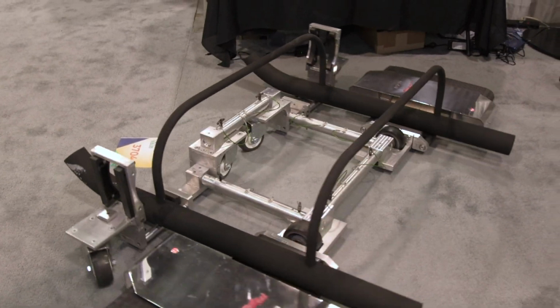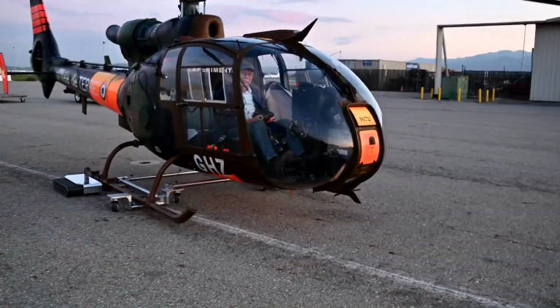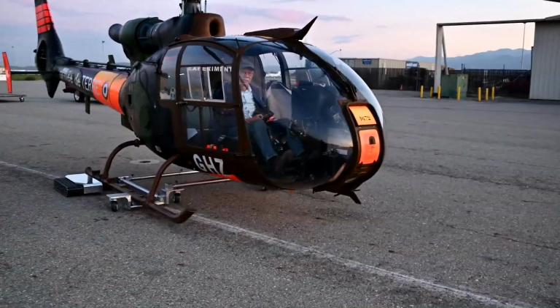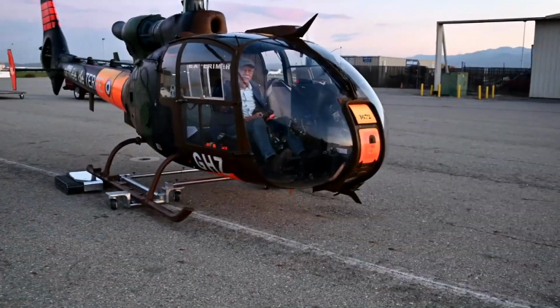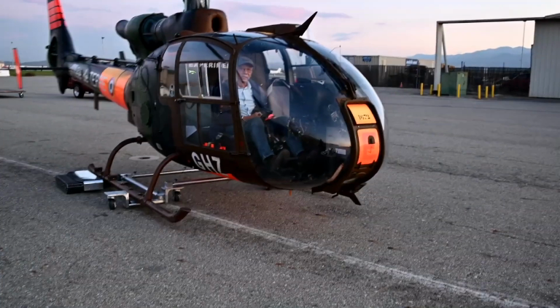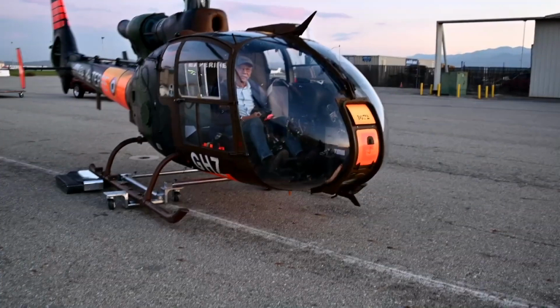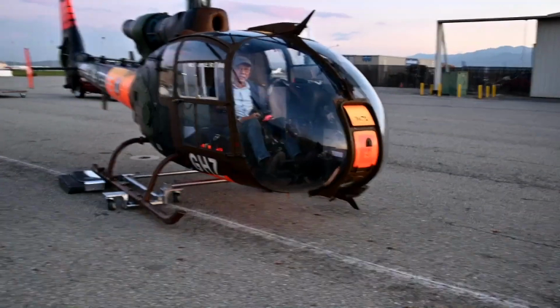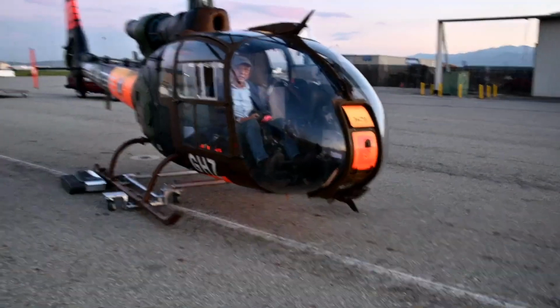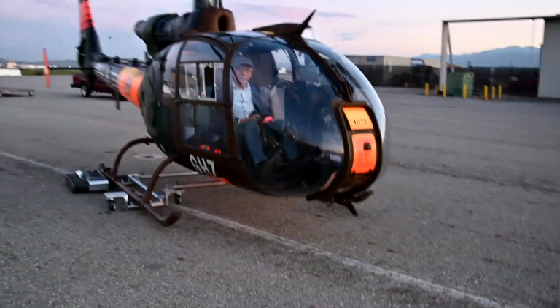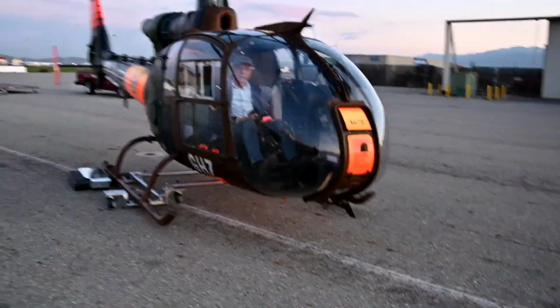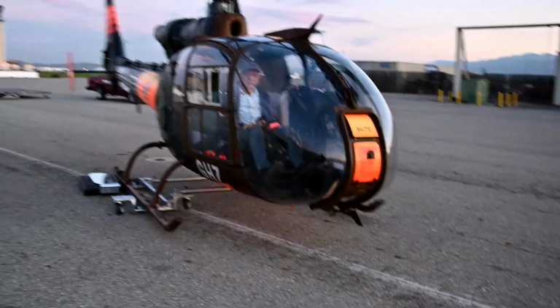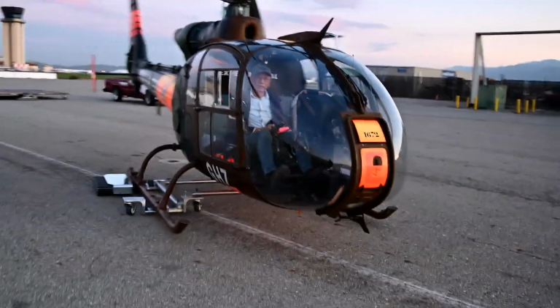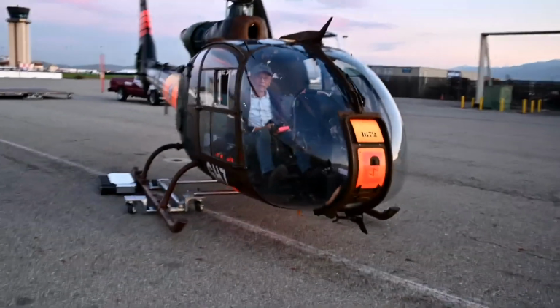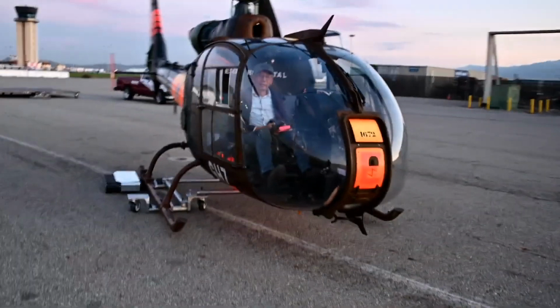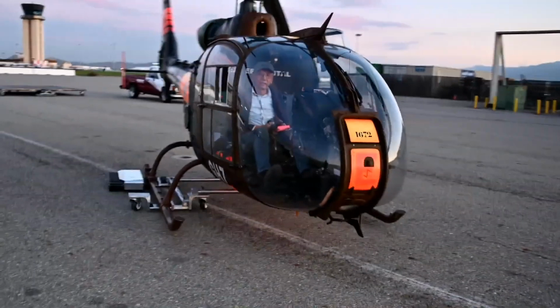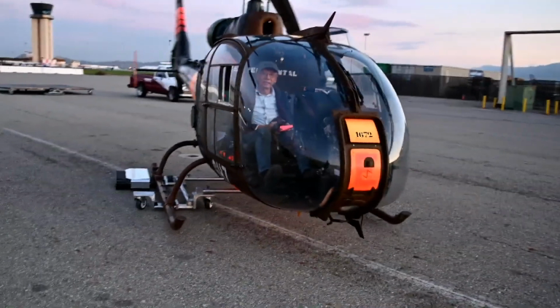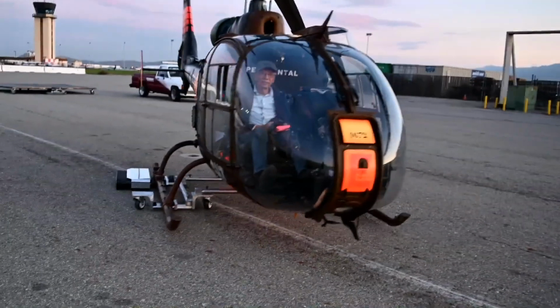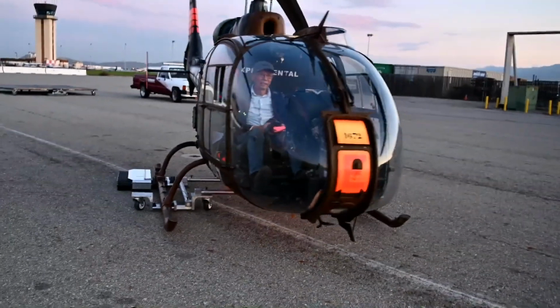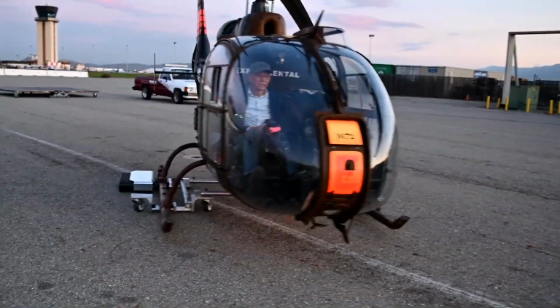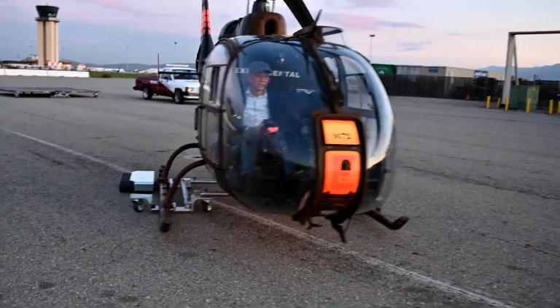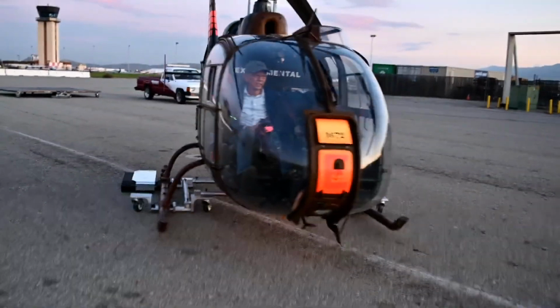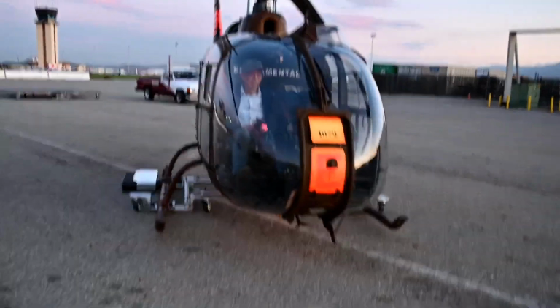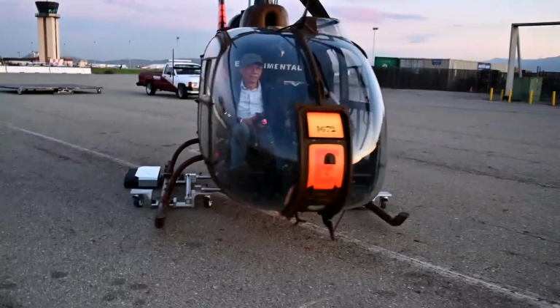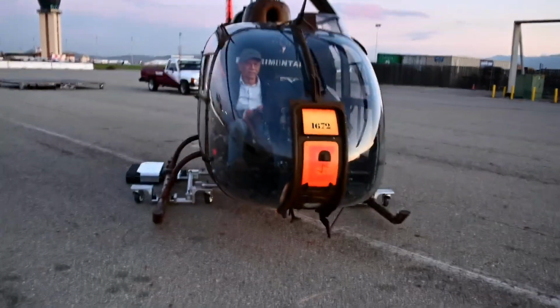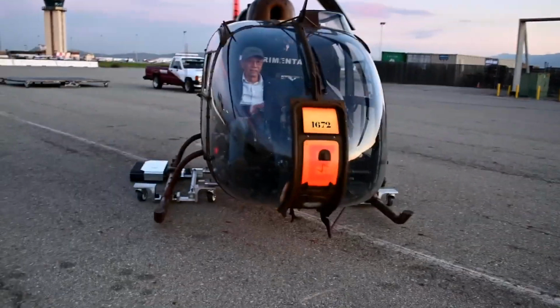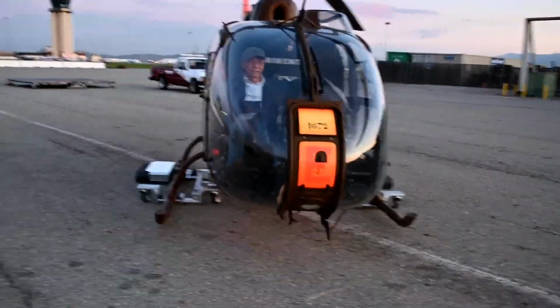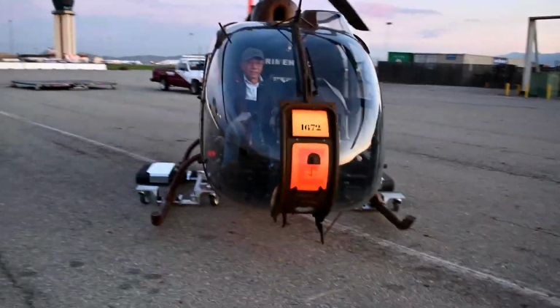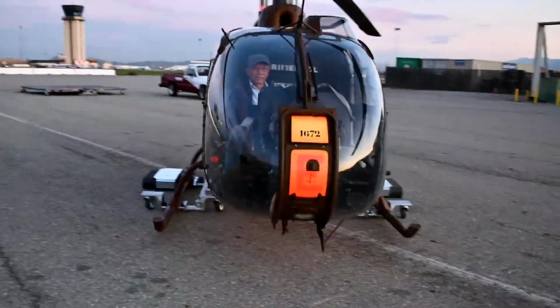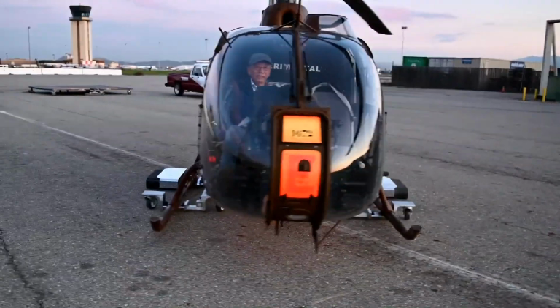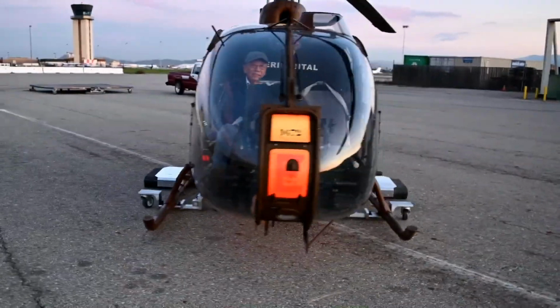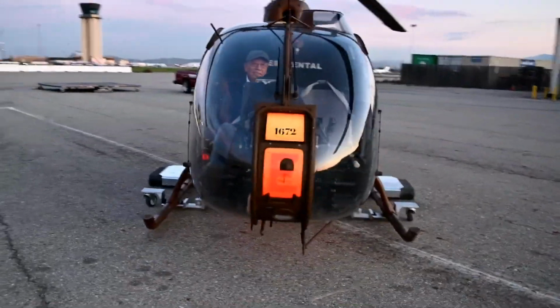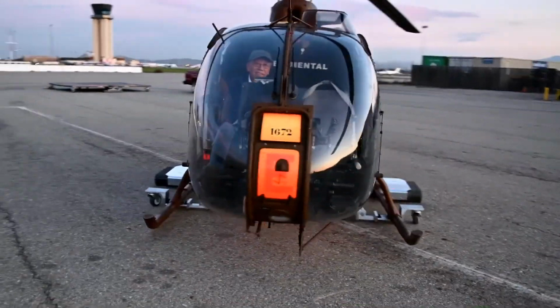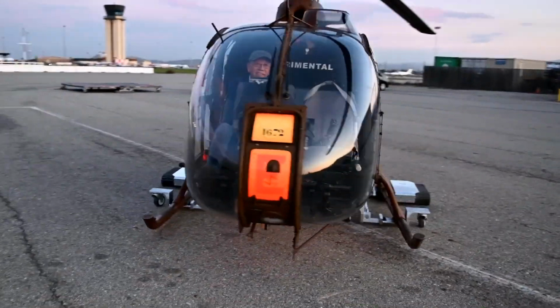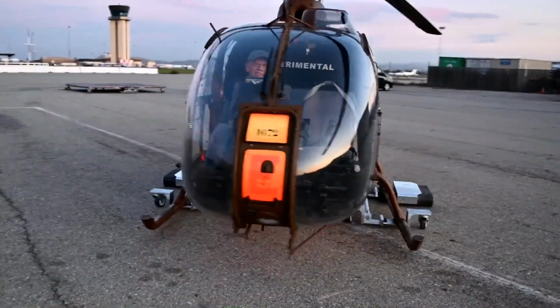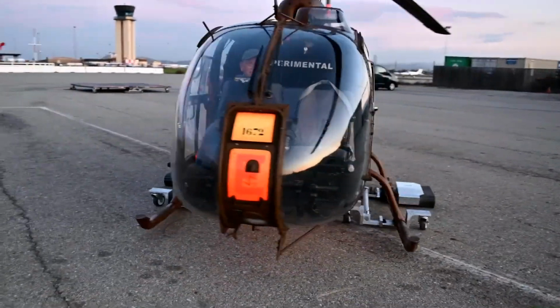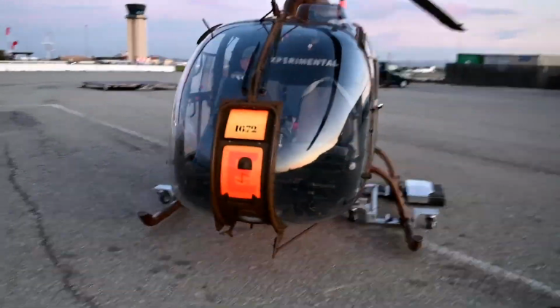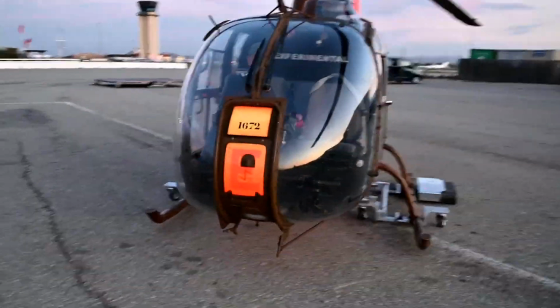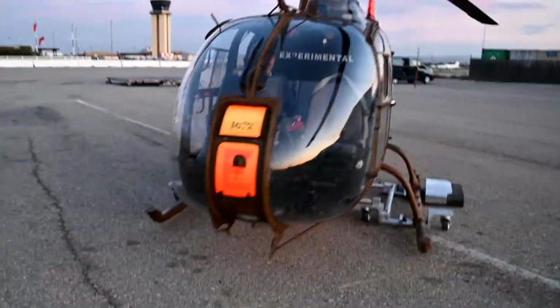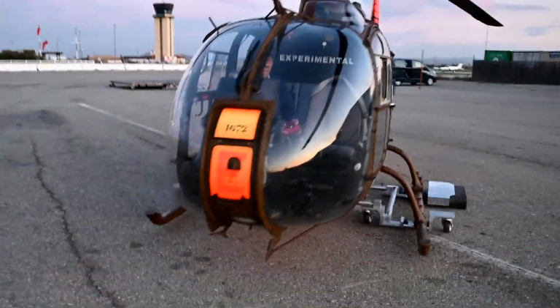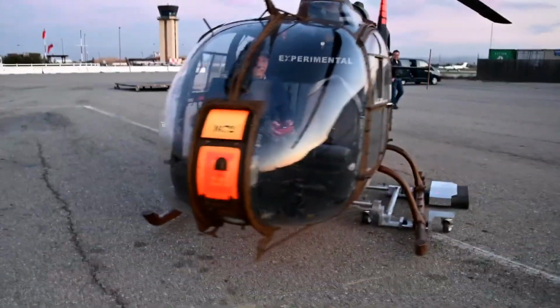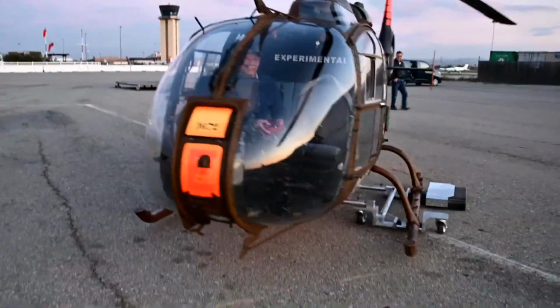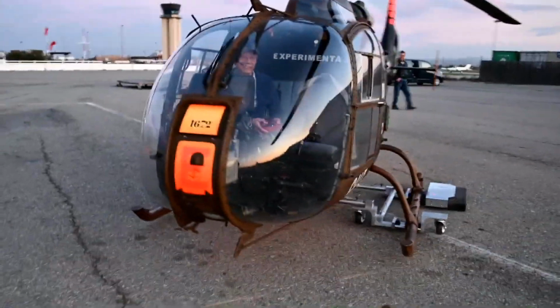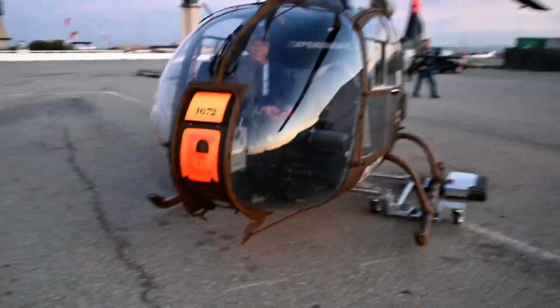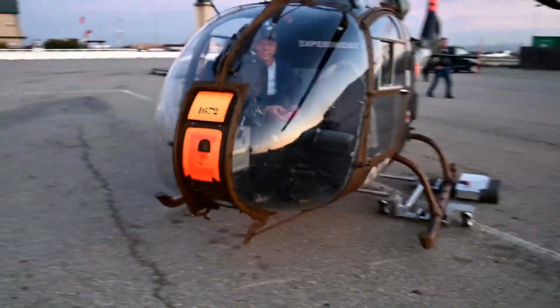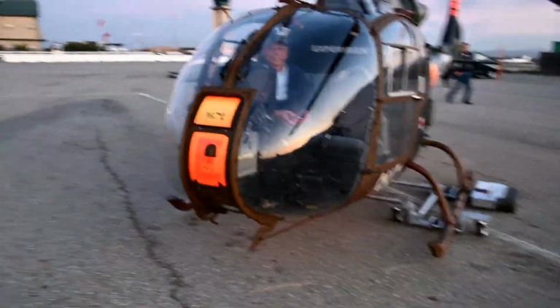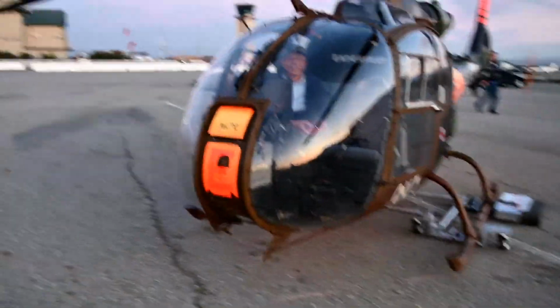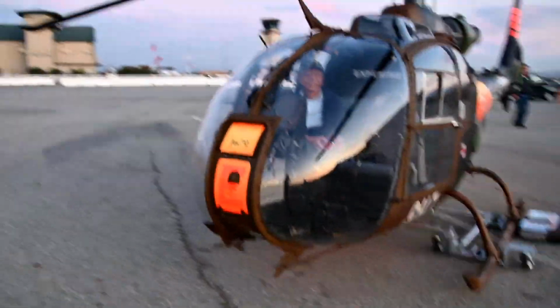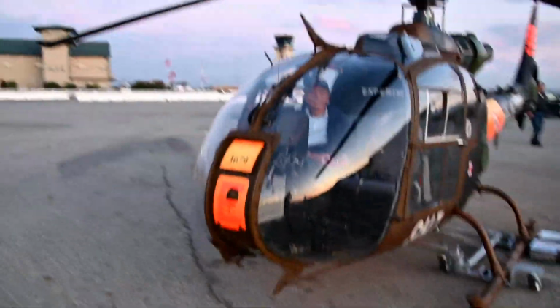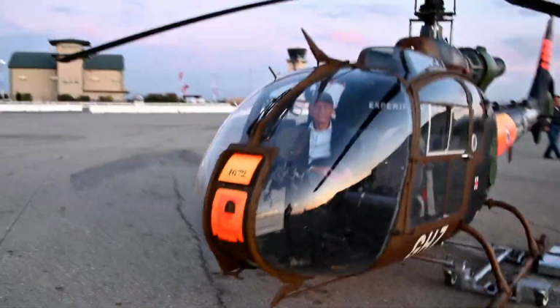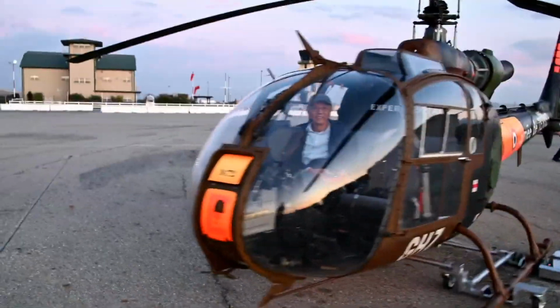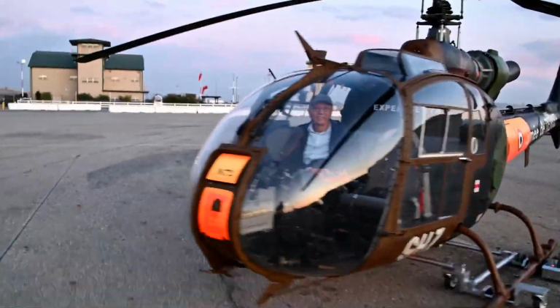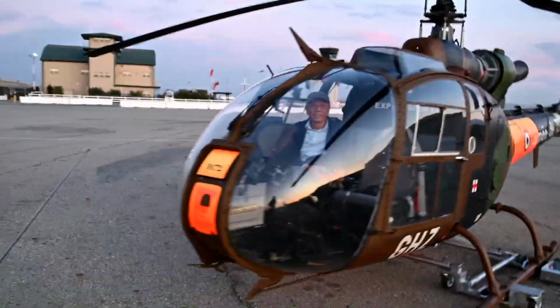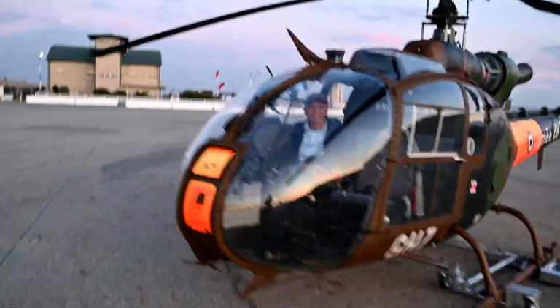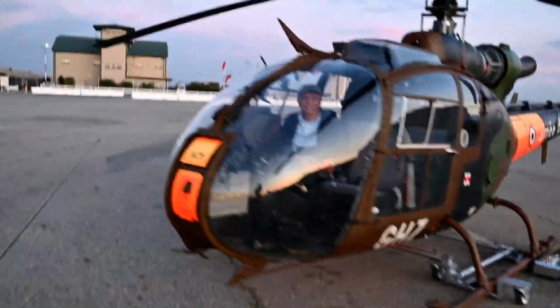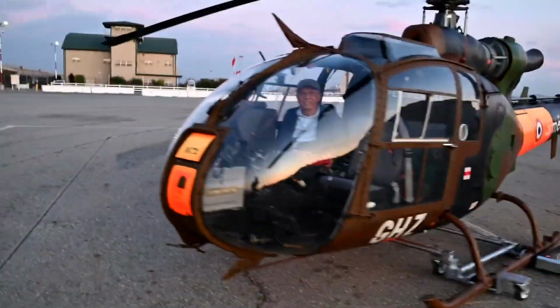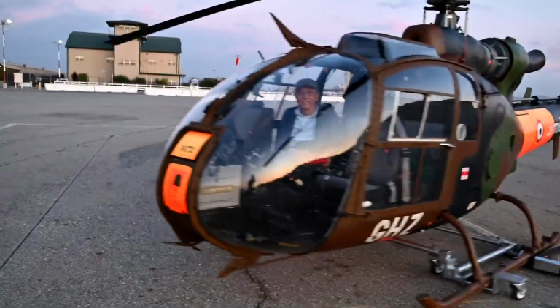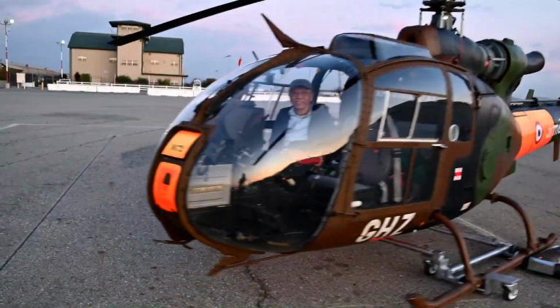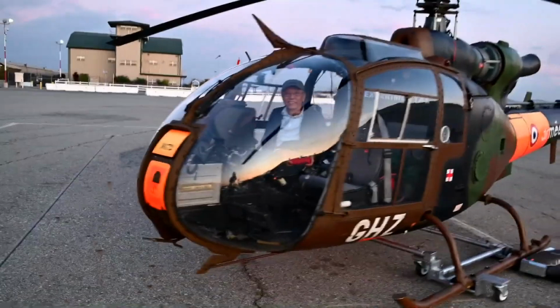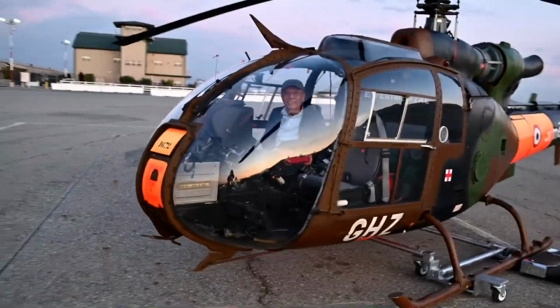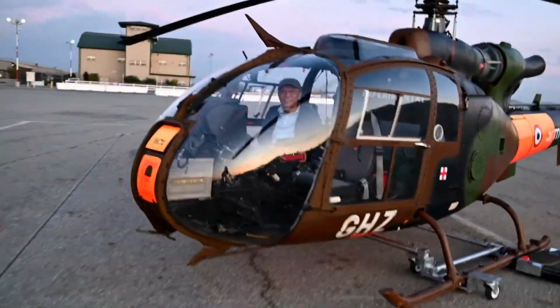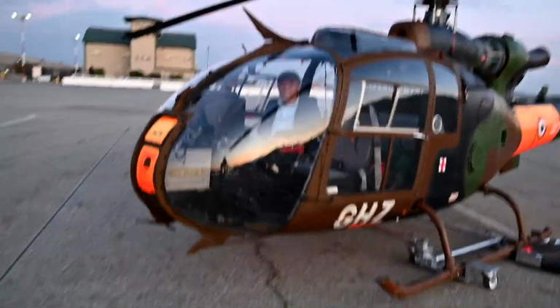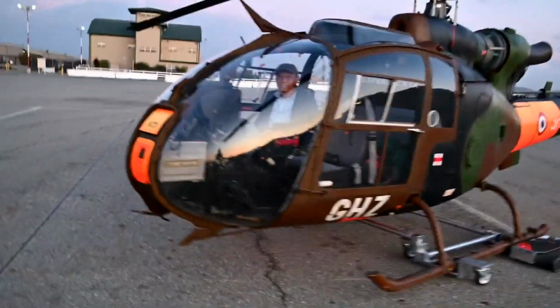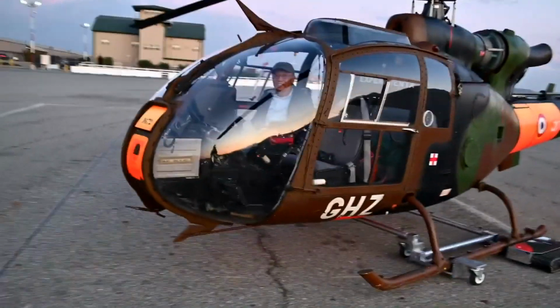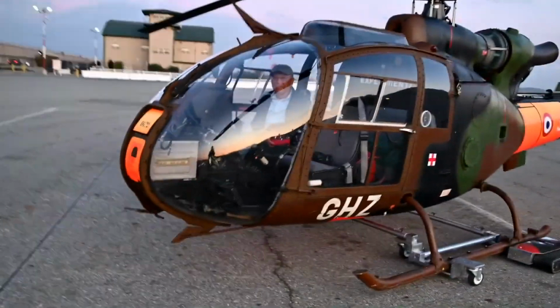Once the helicopter is secure on top of the tug, the operator can even operate the remote control from inside the helicopter to drive it back to the hangar.